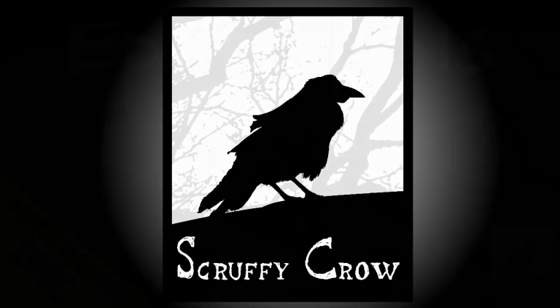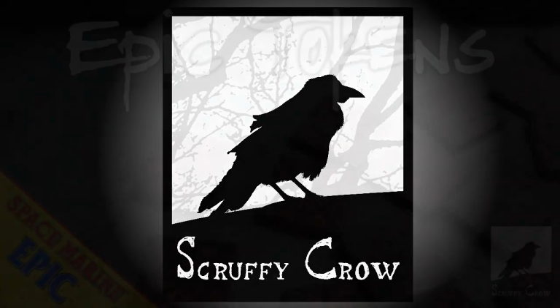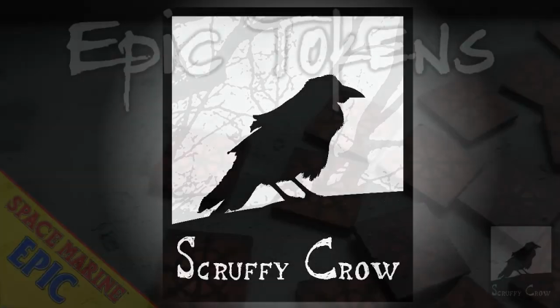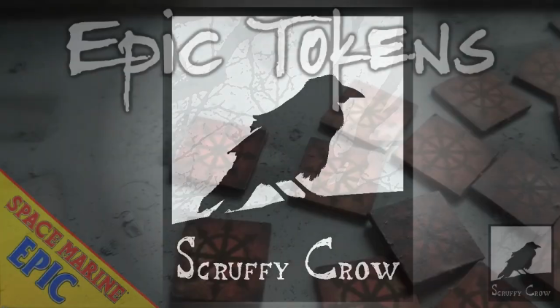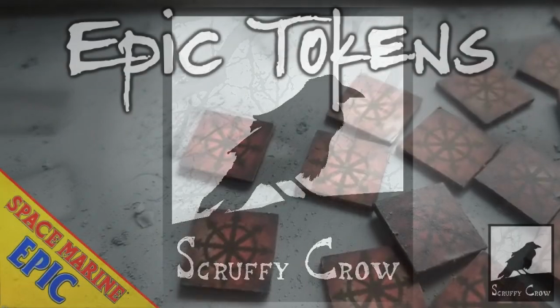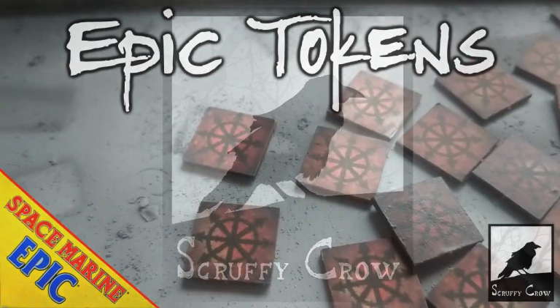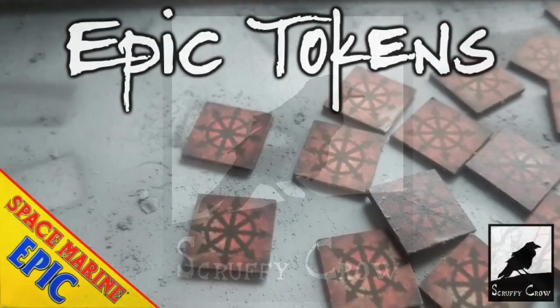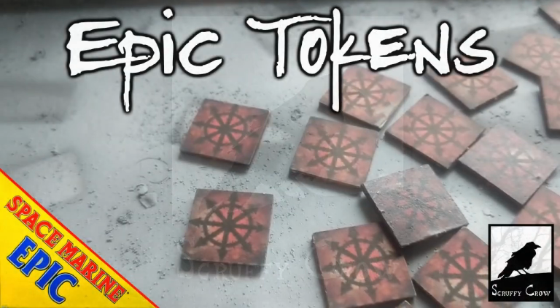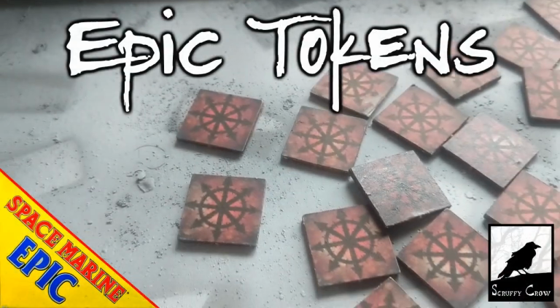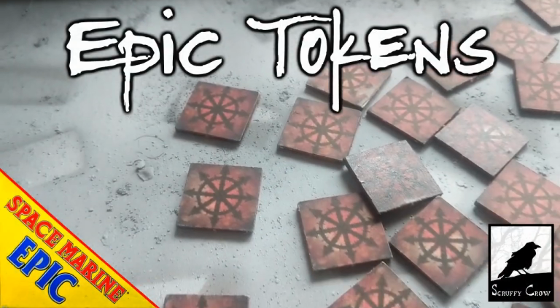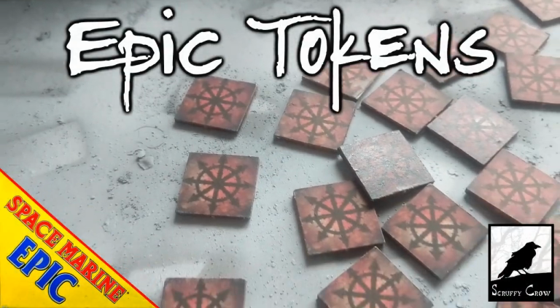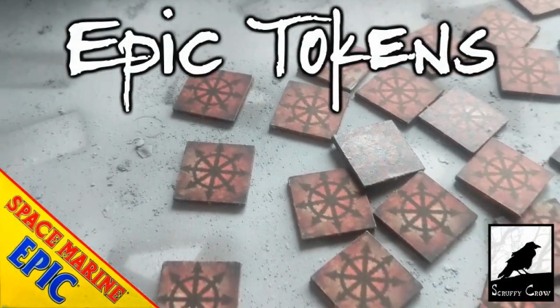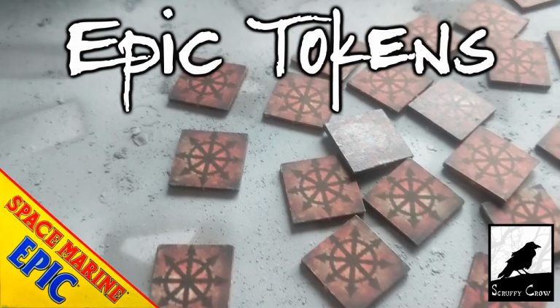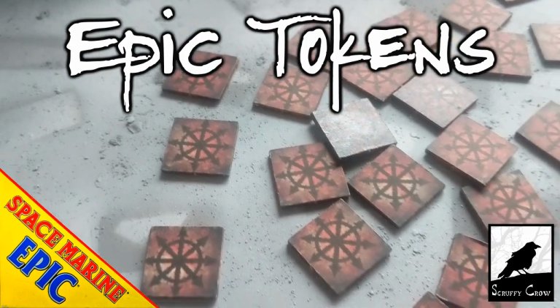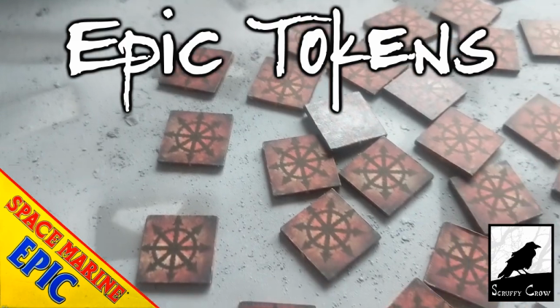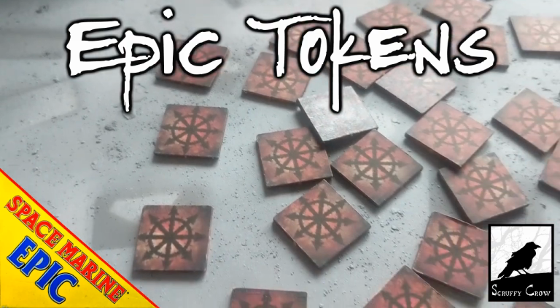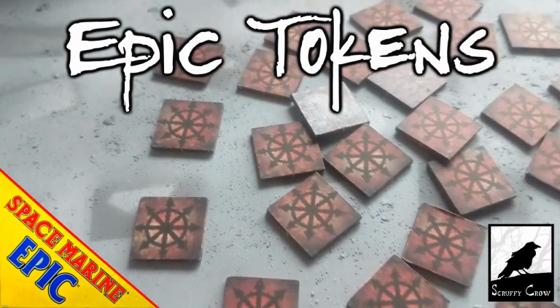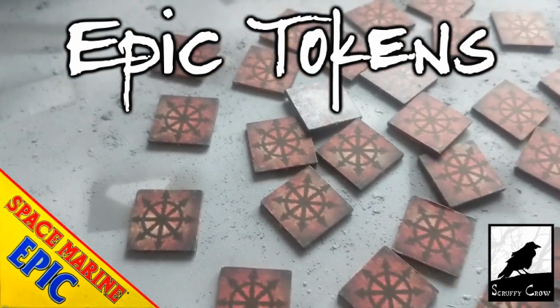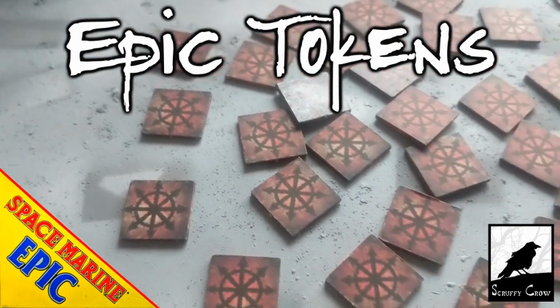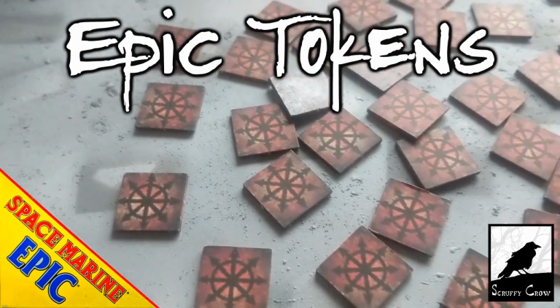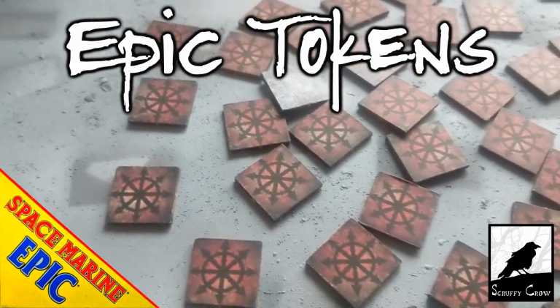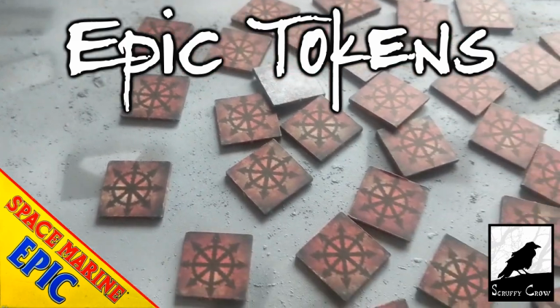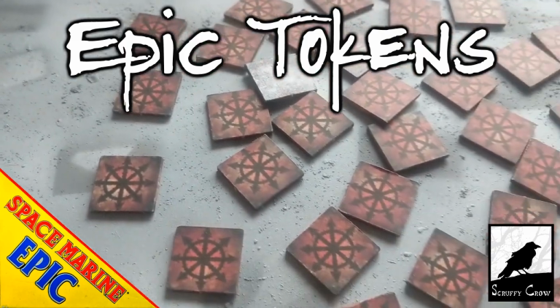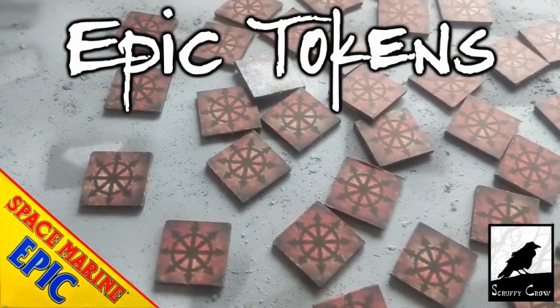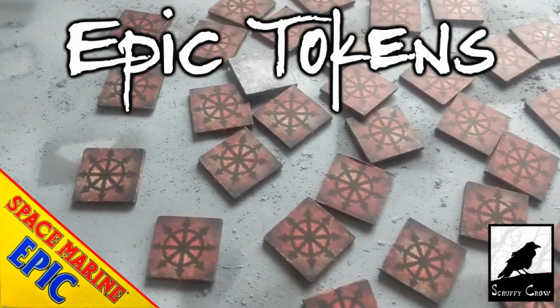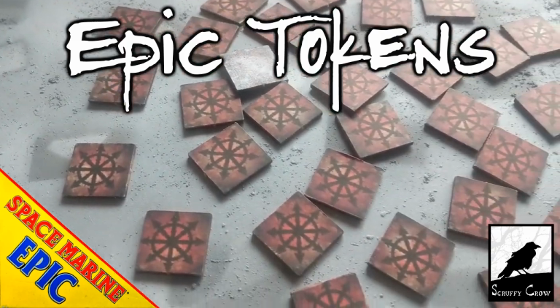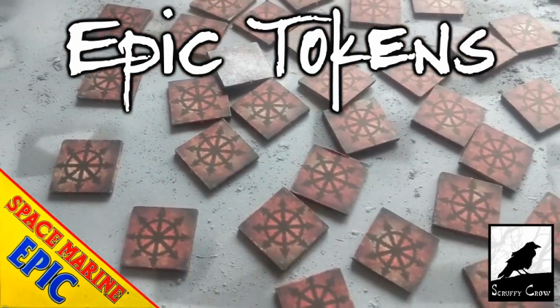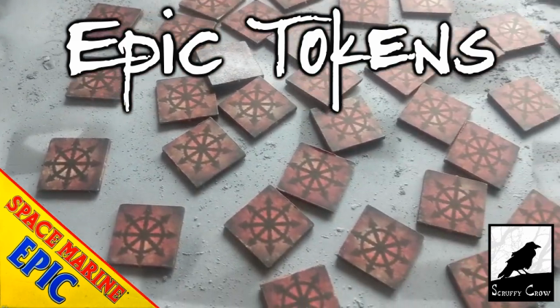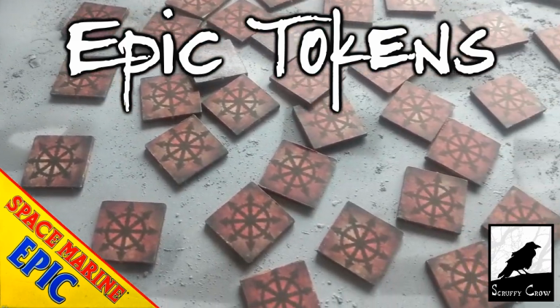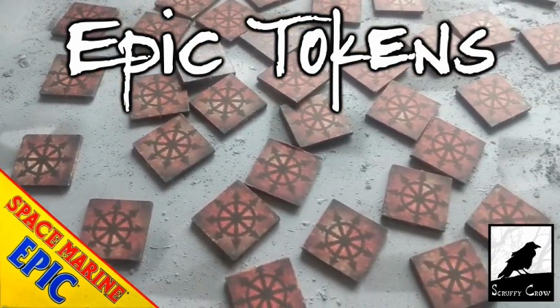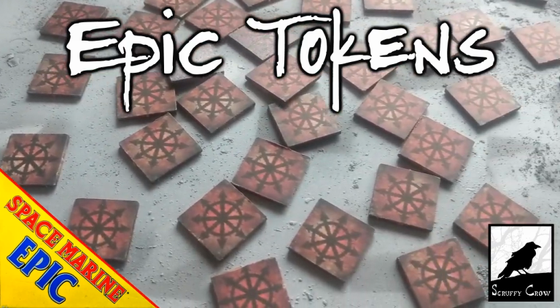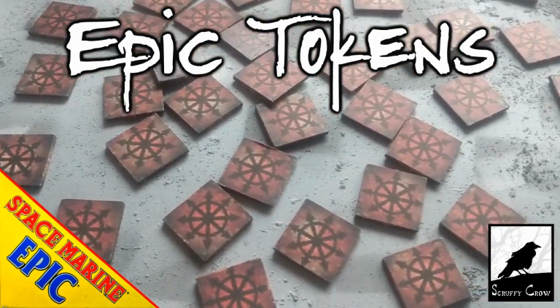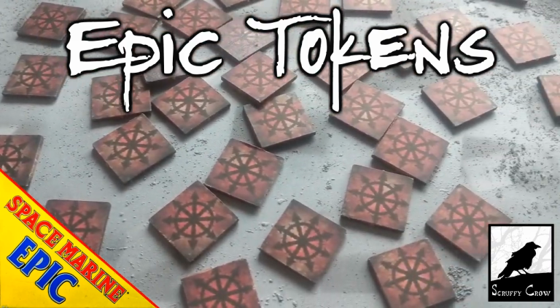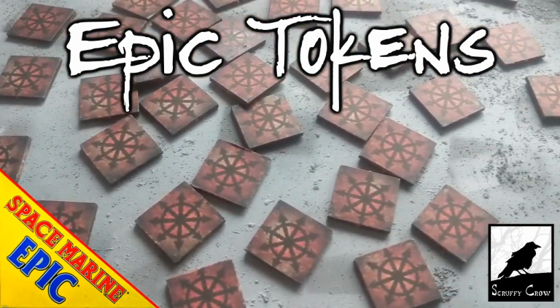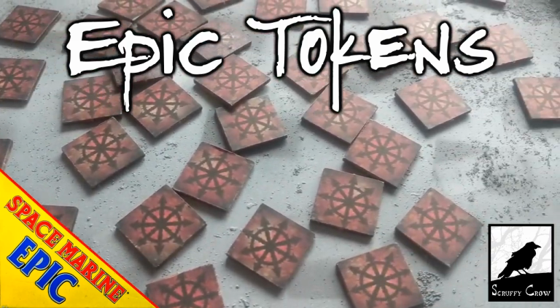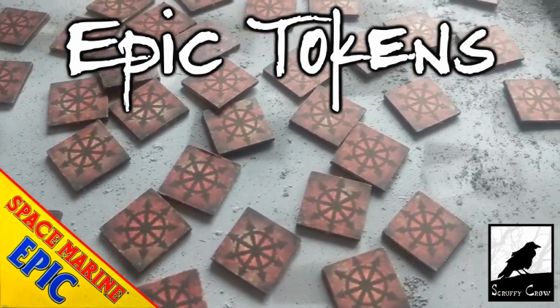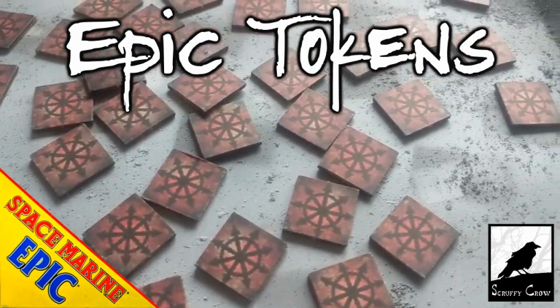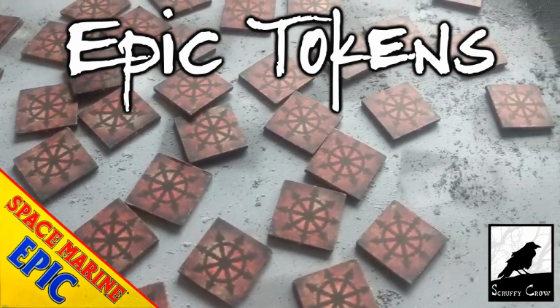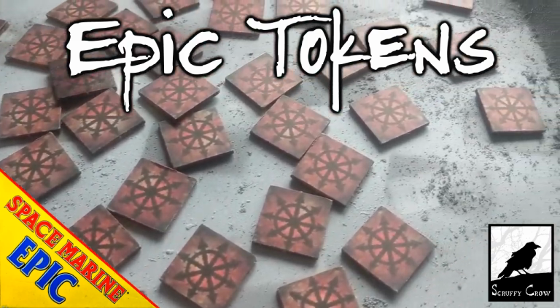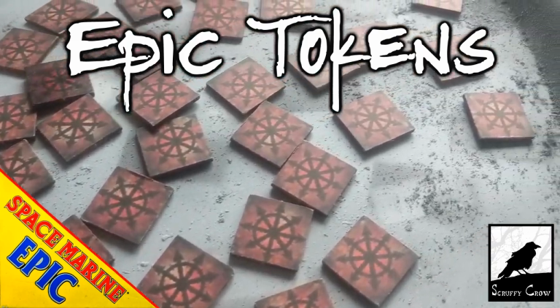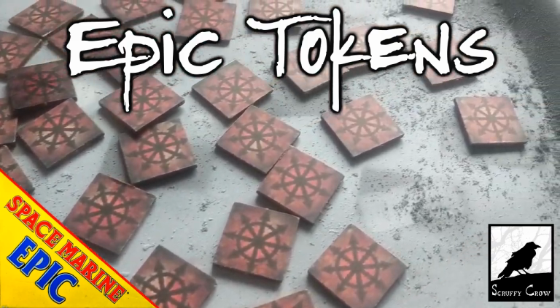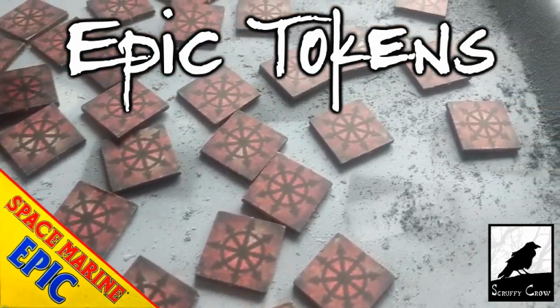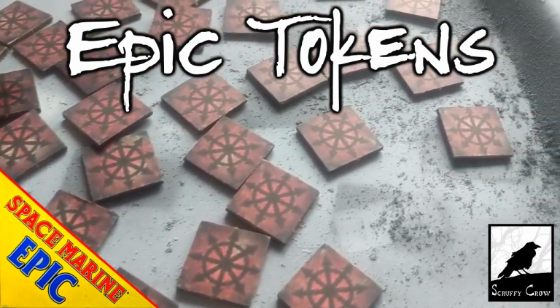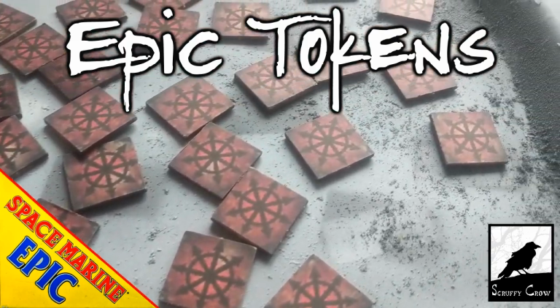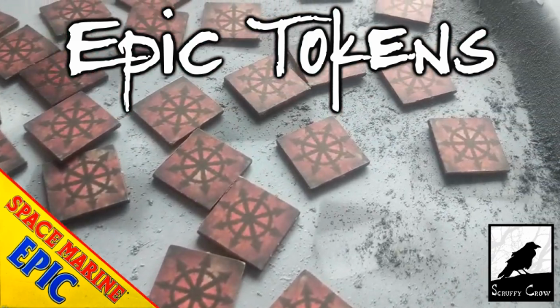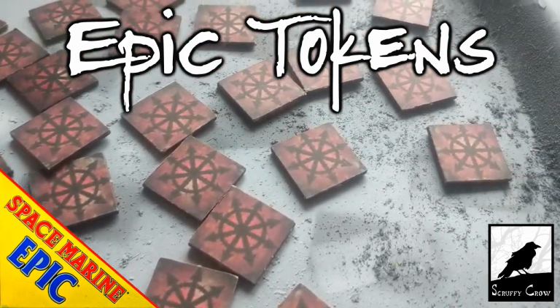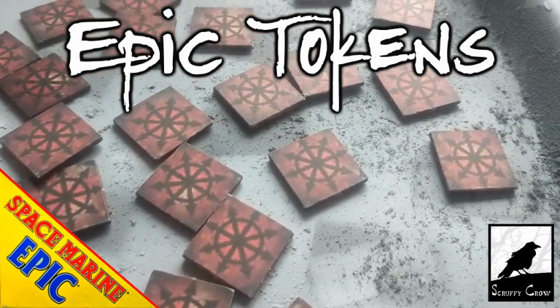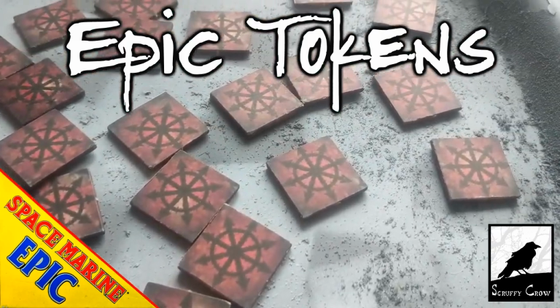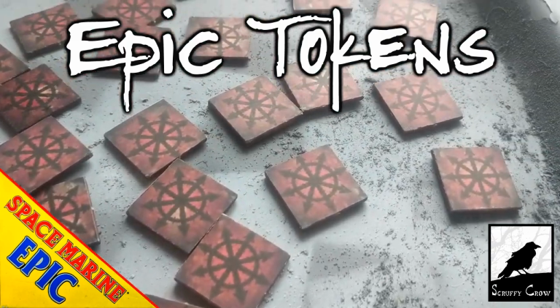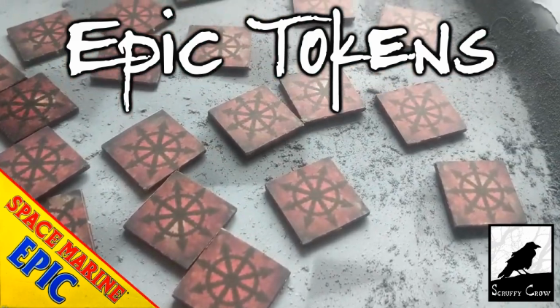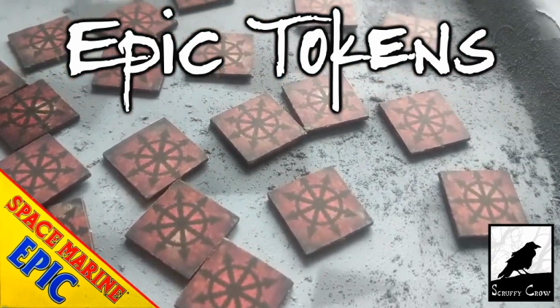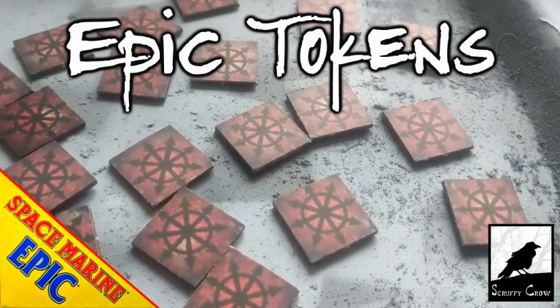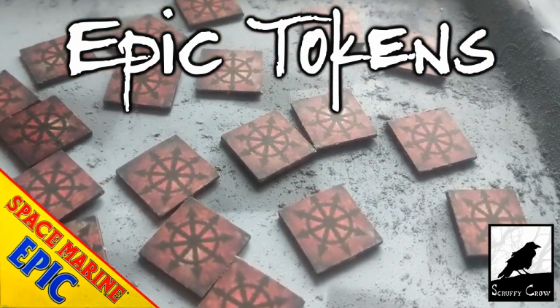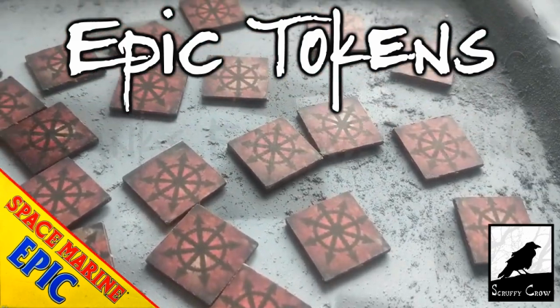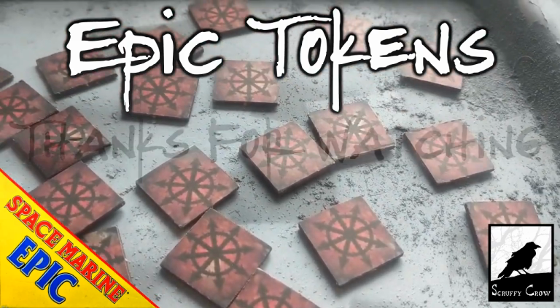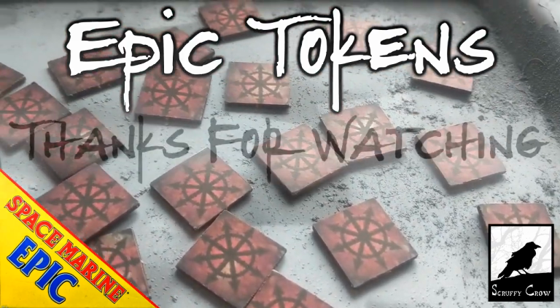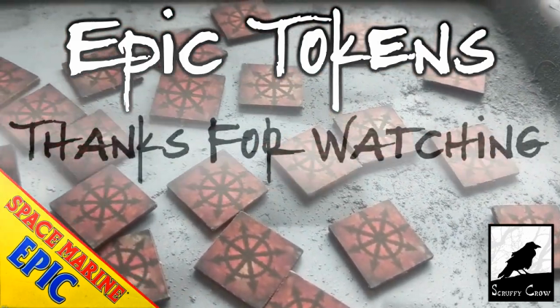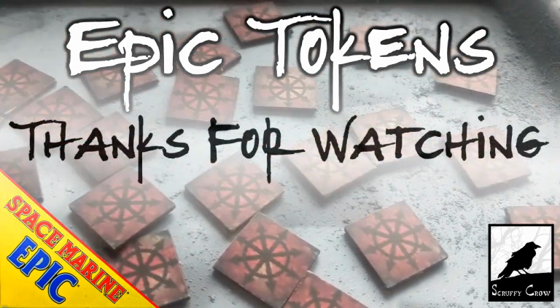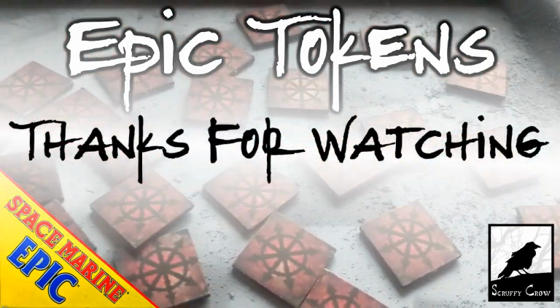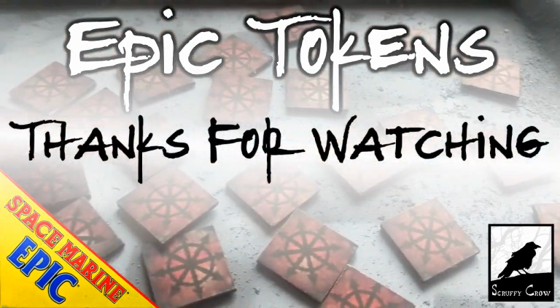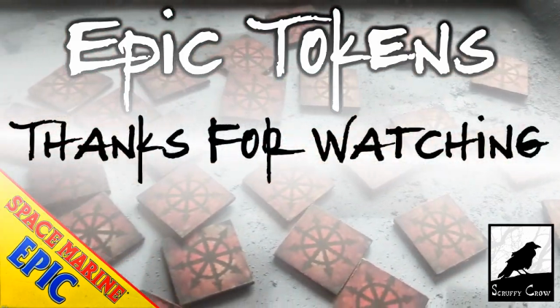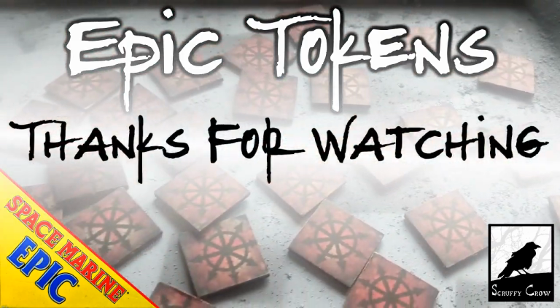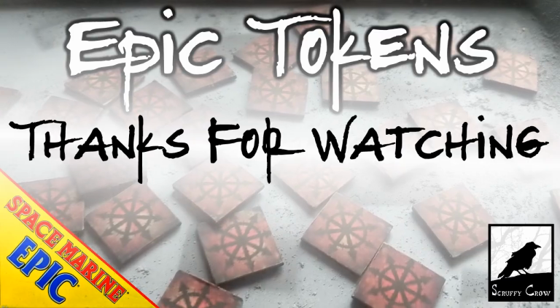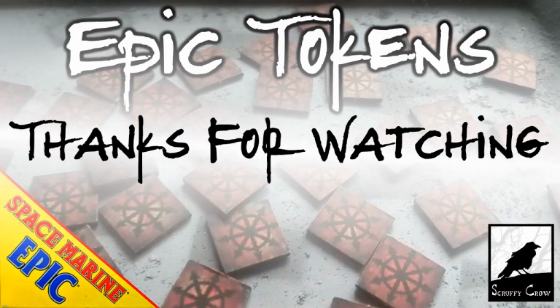And that is all for this video. Please let me know what you thought down in the comments, maybe subscribe for more. And as ever, thanks for watching. Bye.